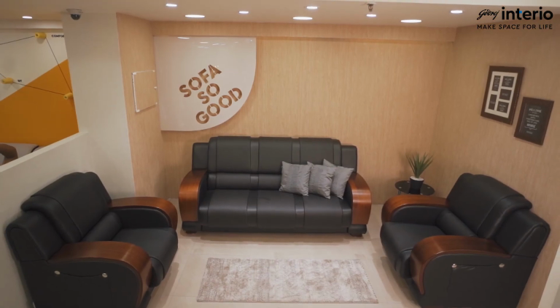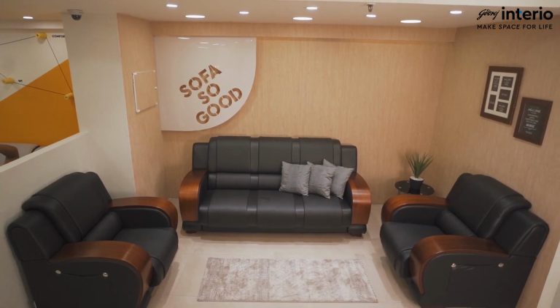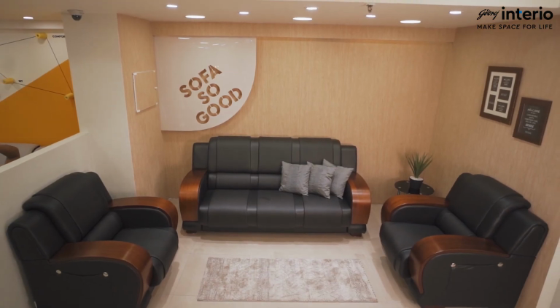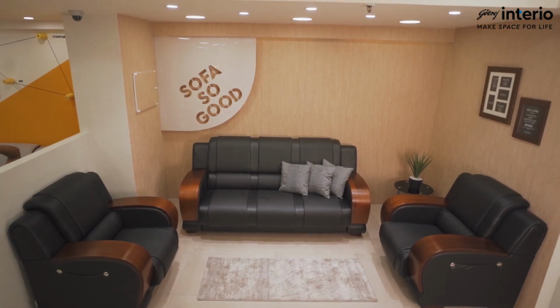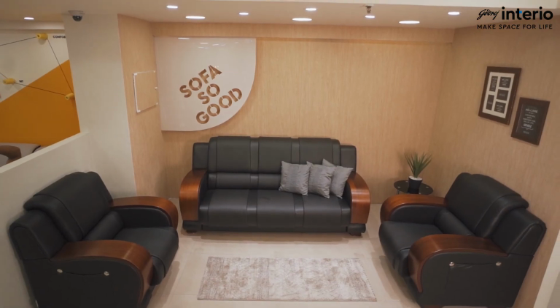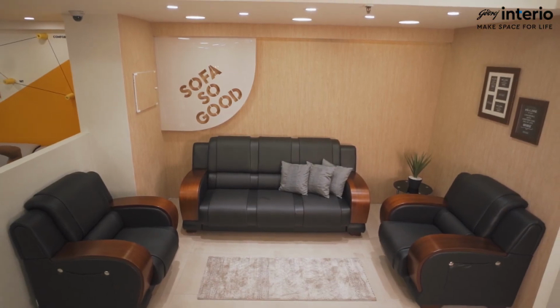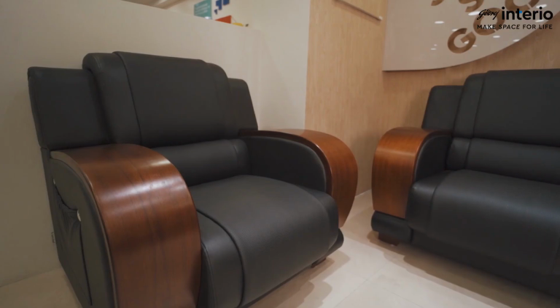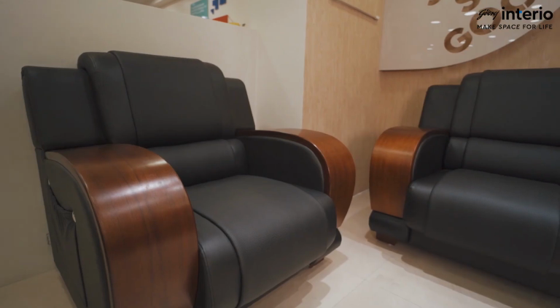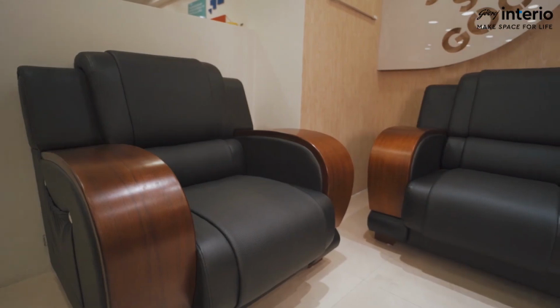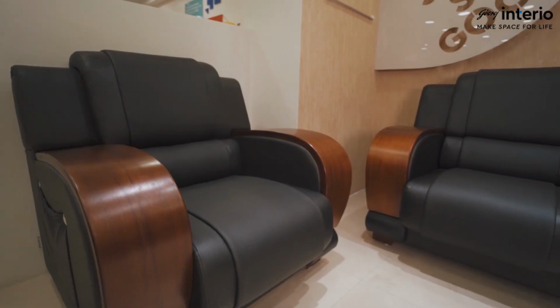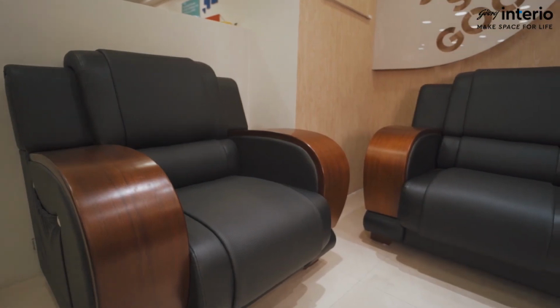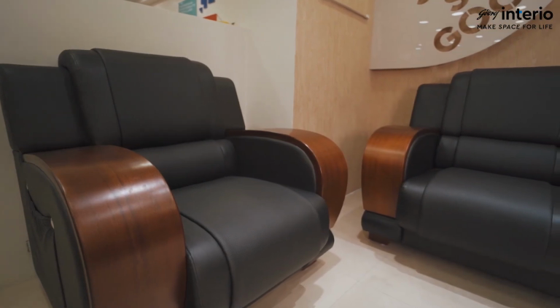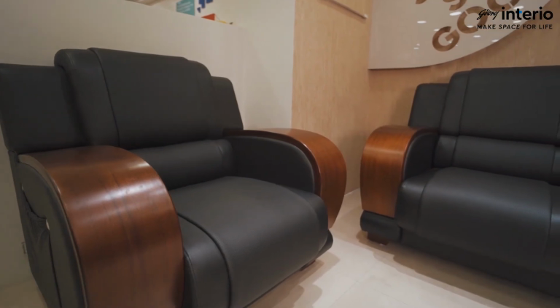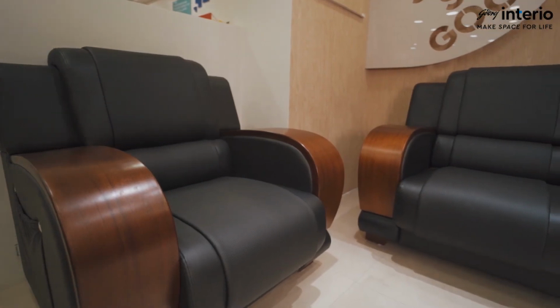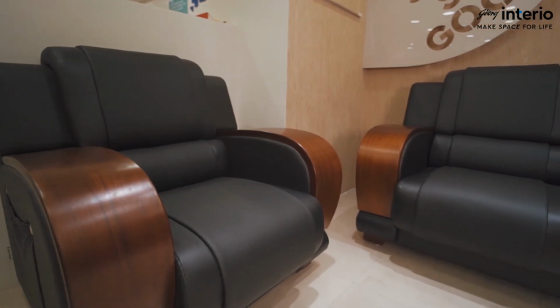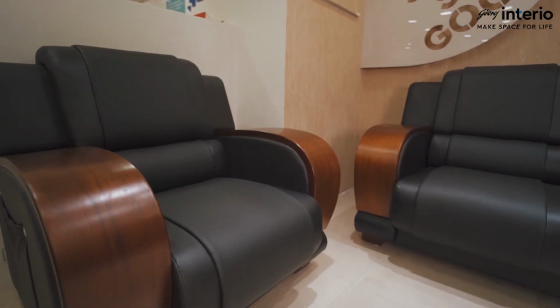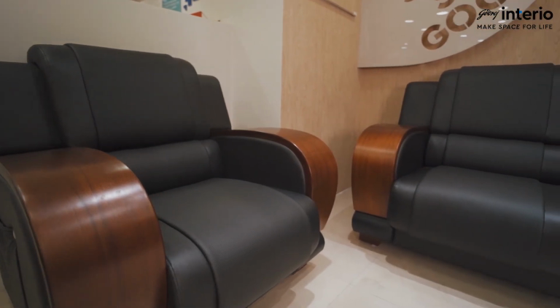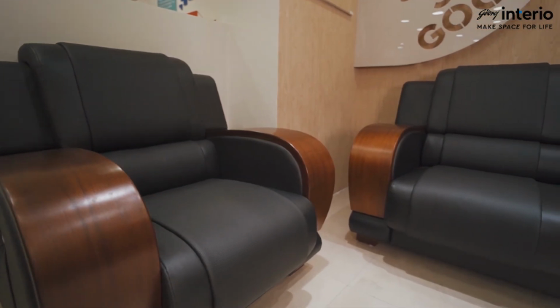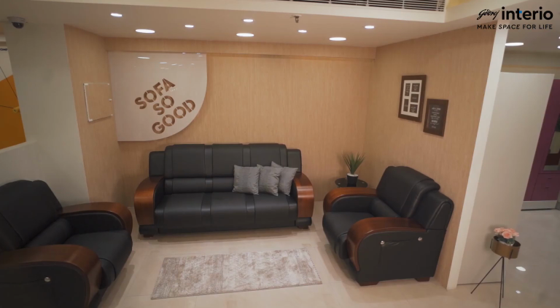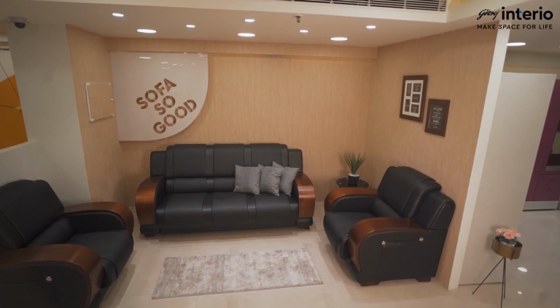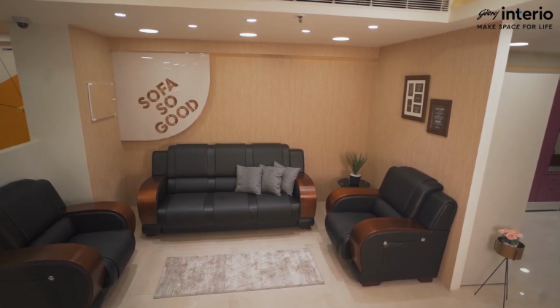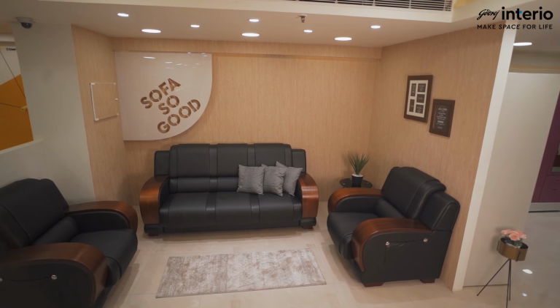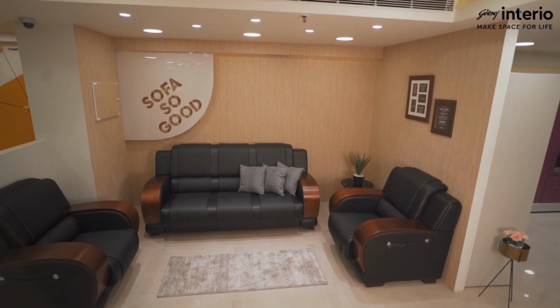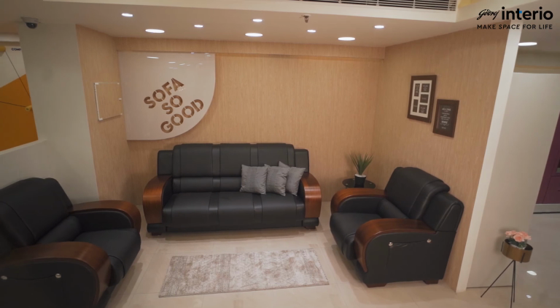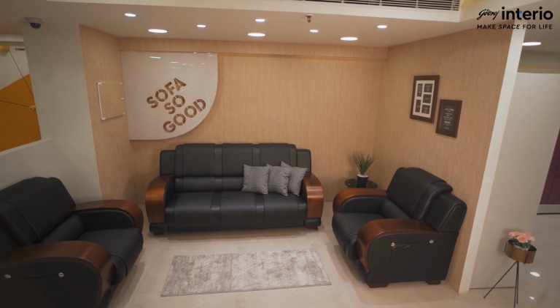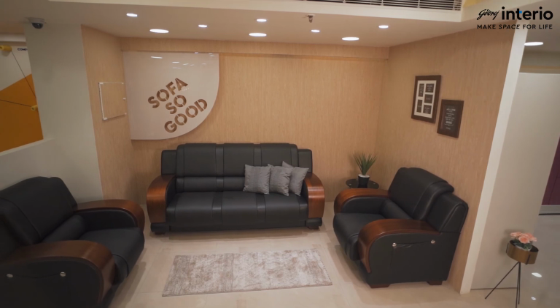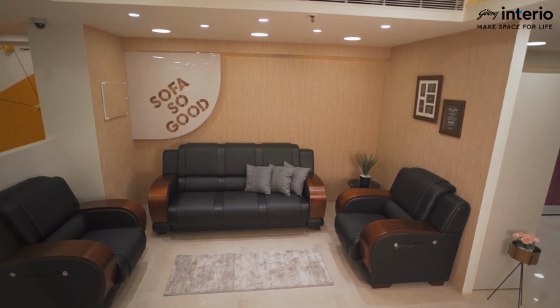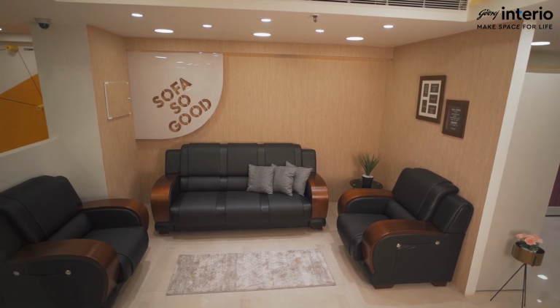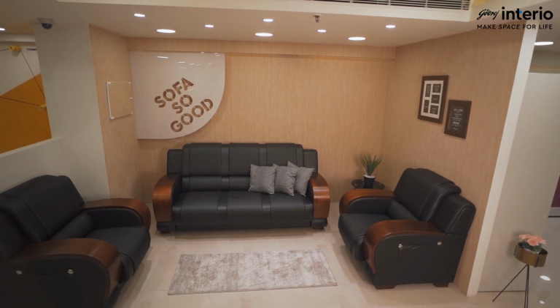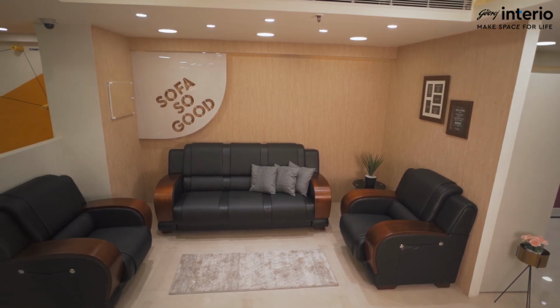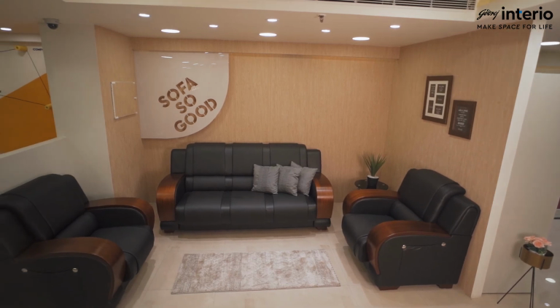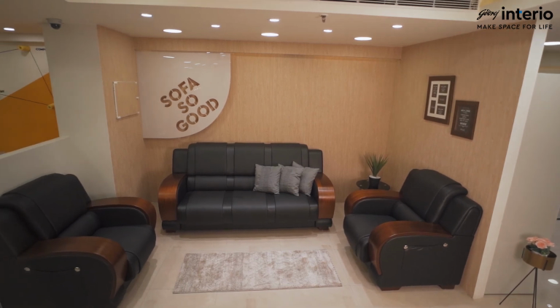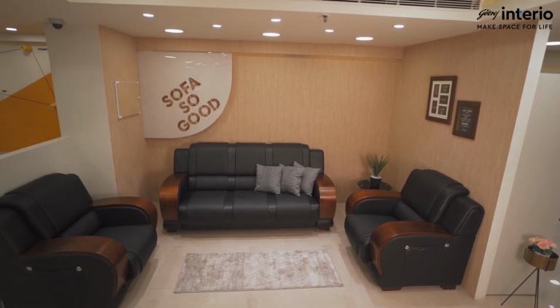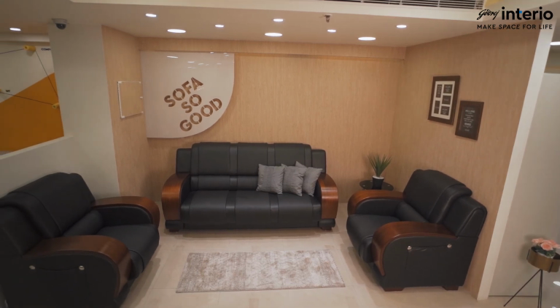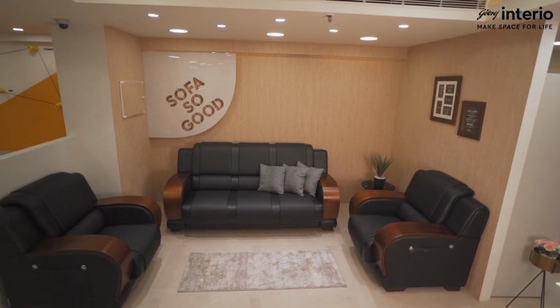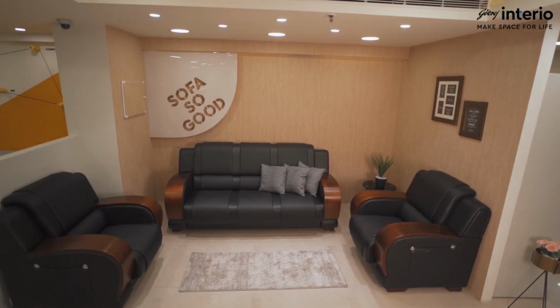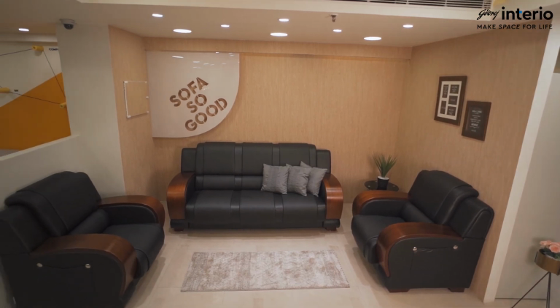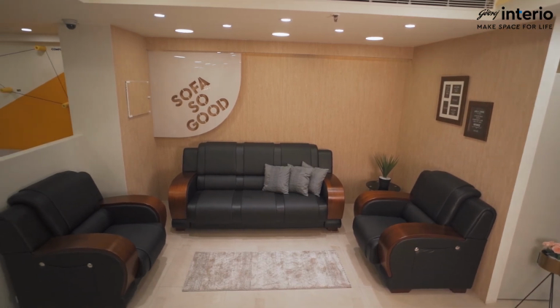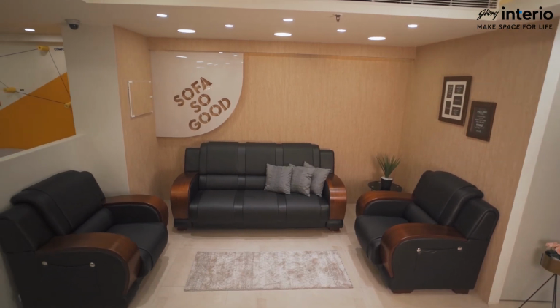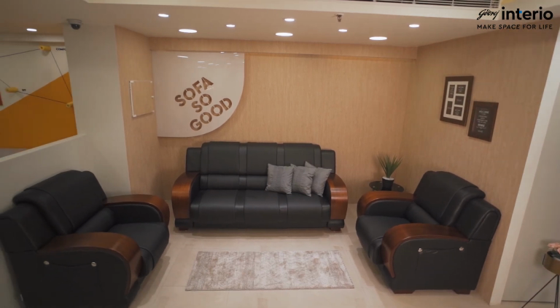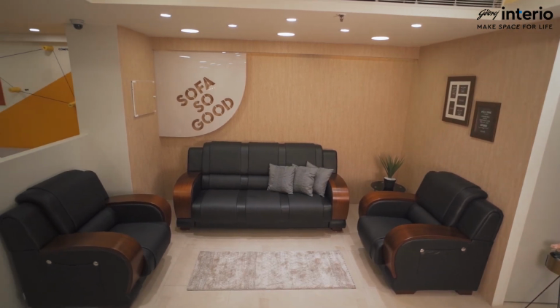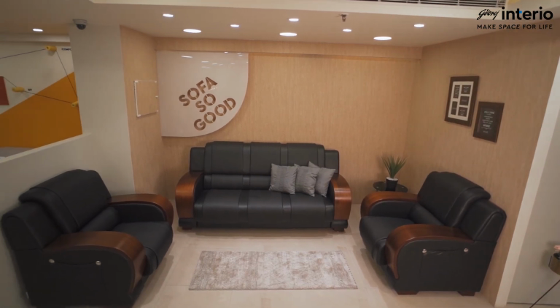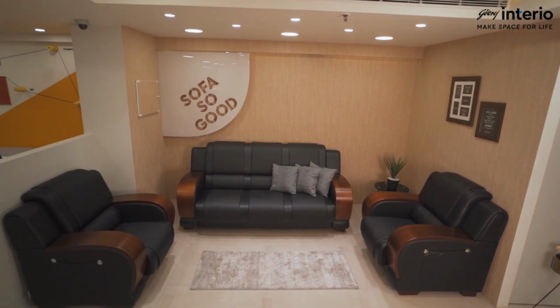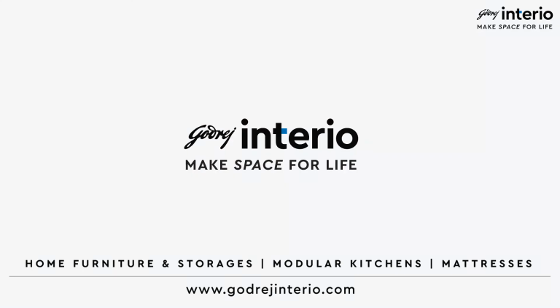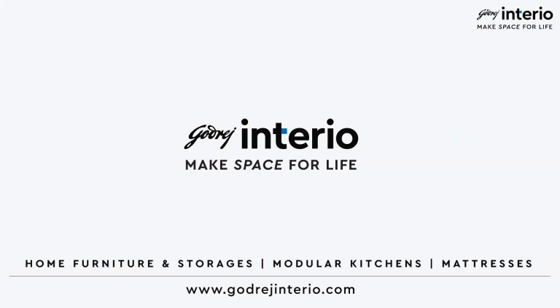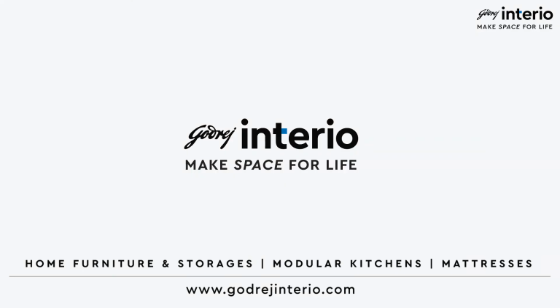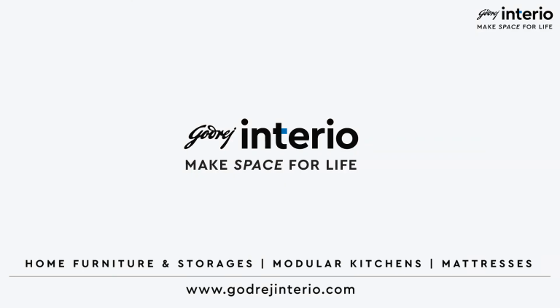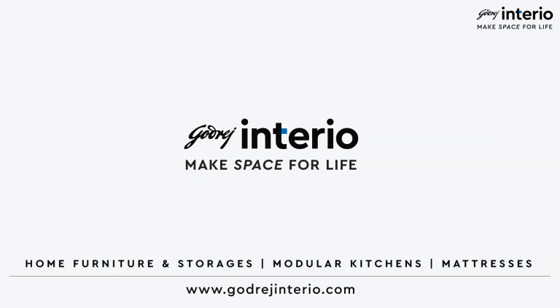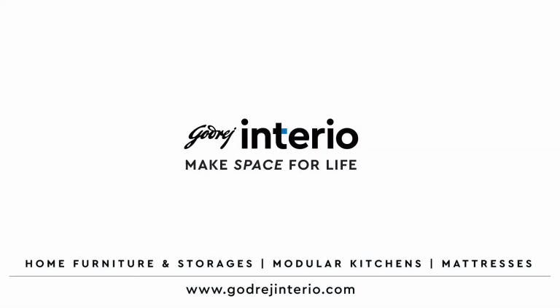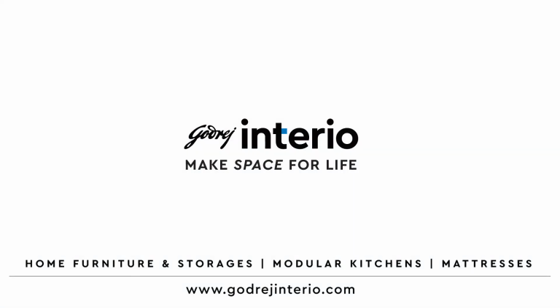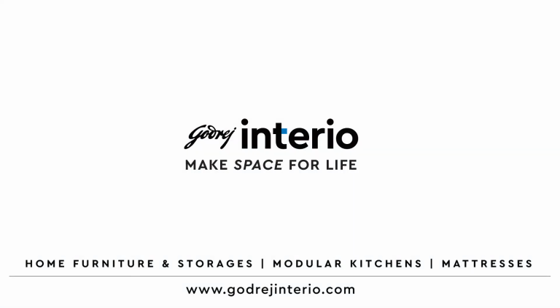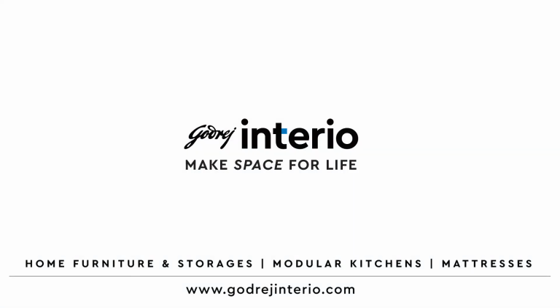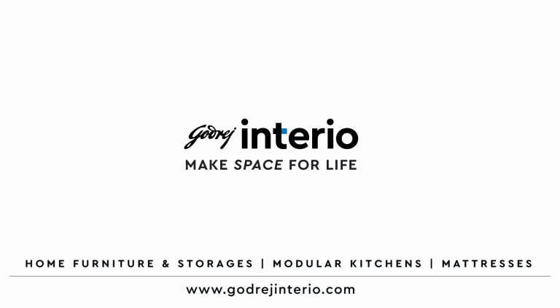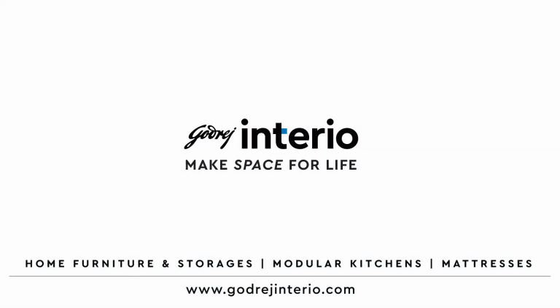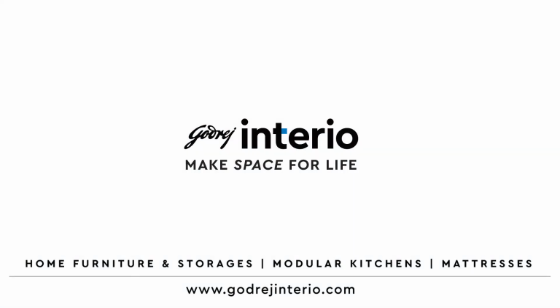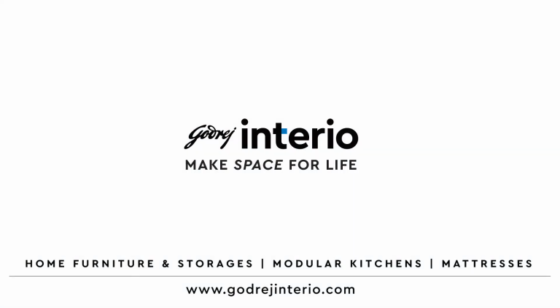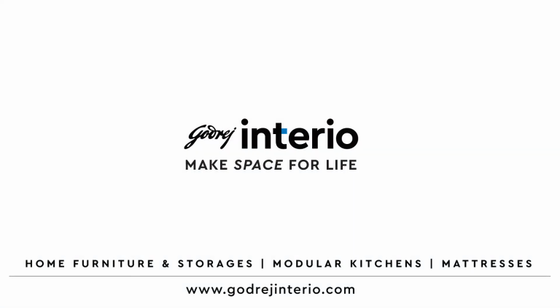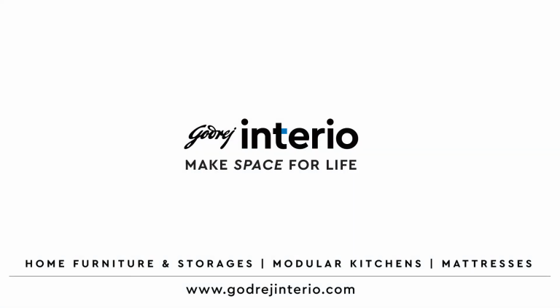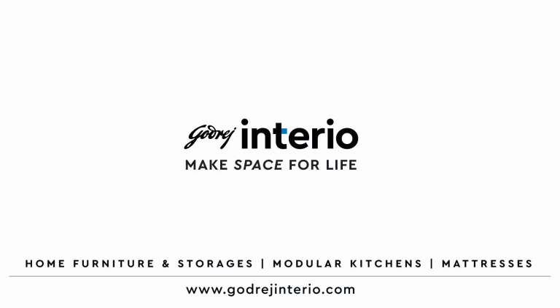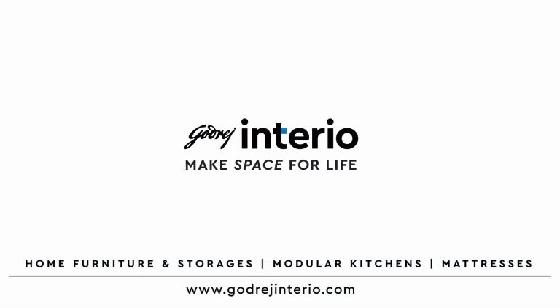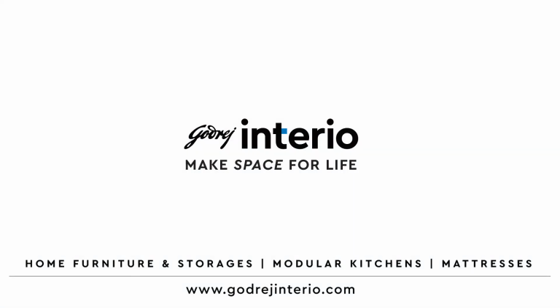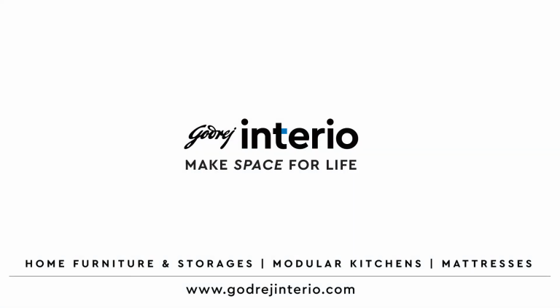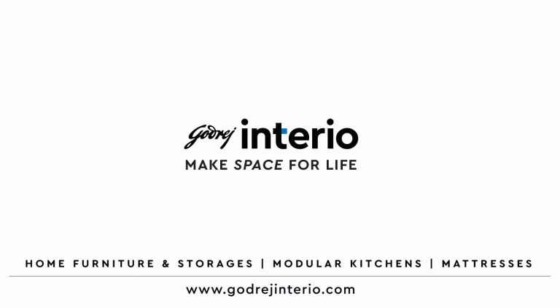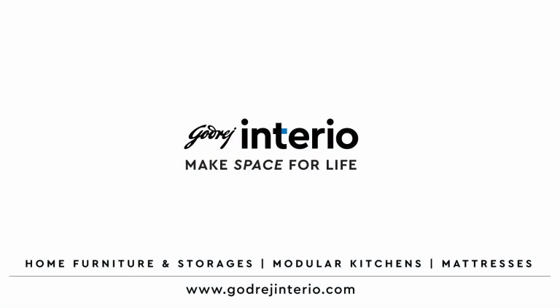Presenting the Aristocrat sofa for the grand way of living. Visit your nearest showroom for details.